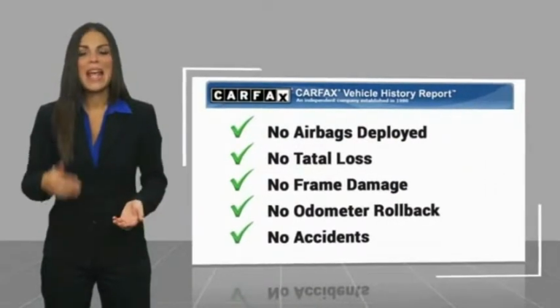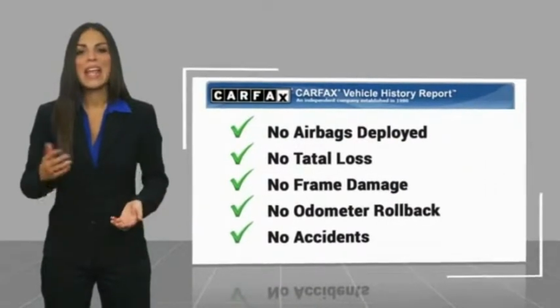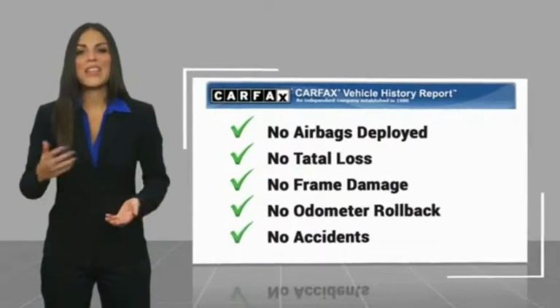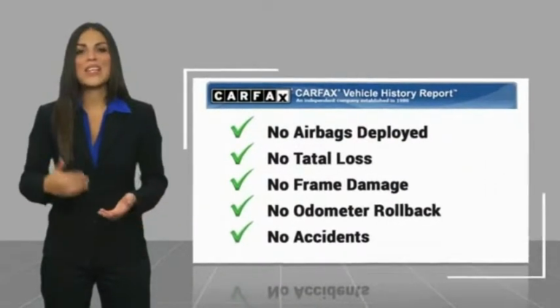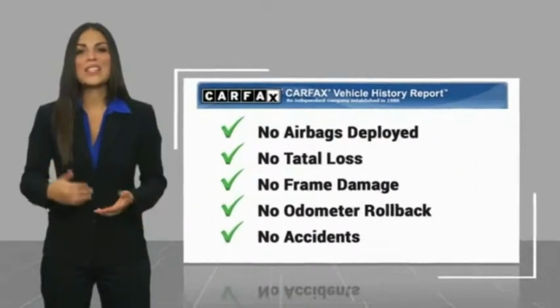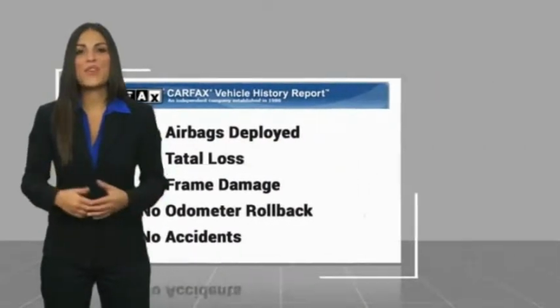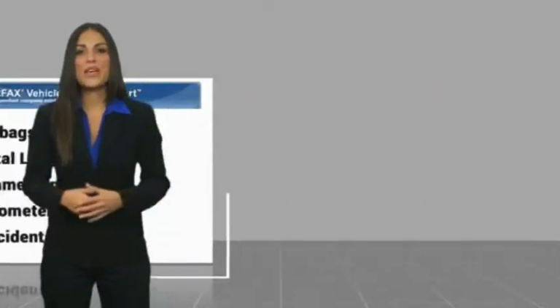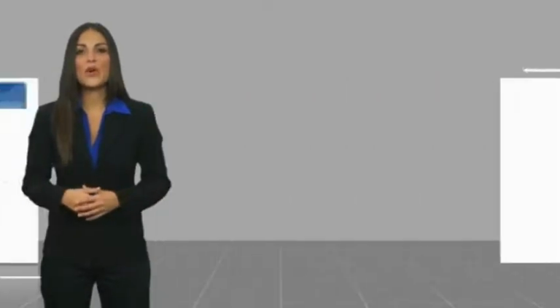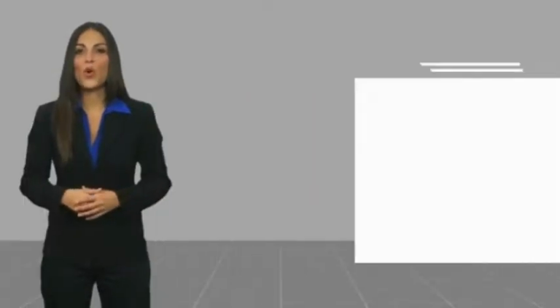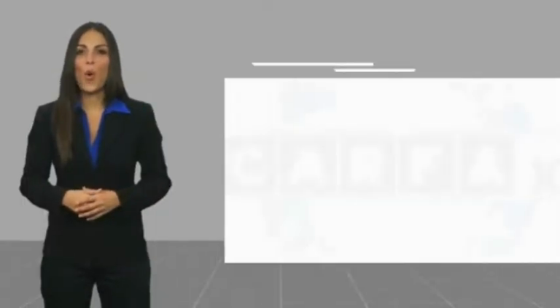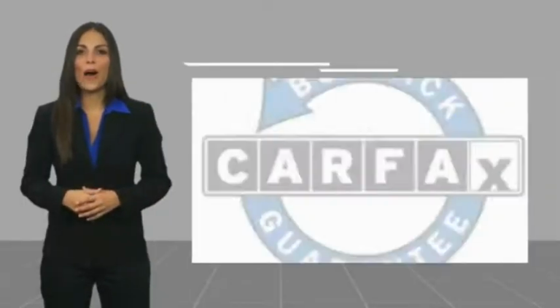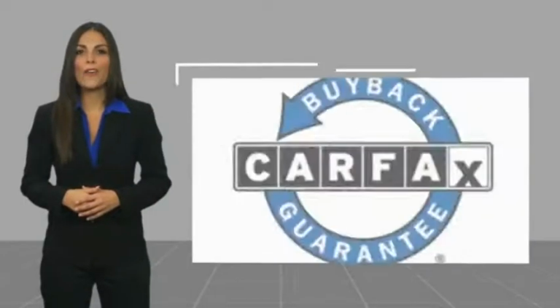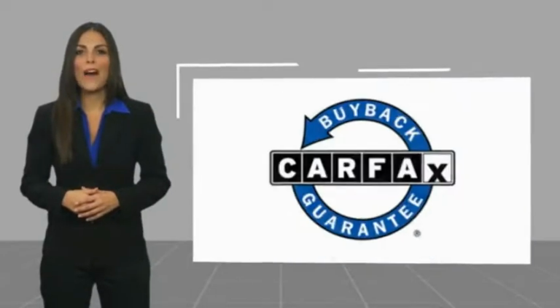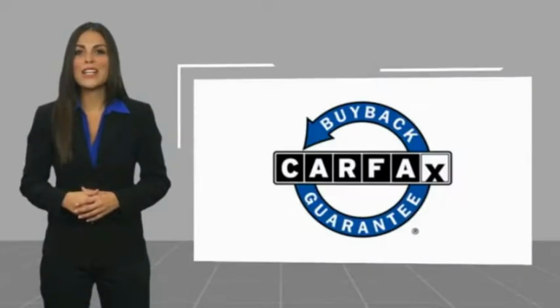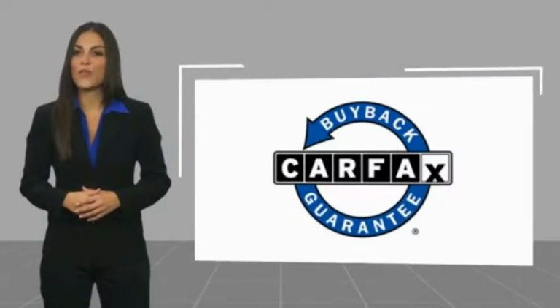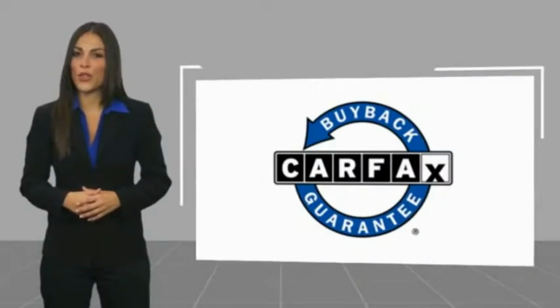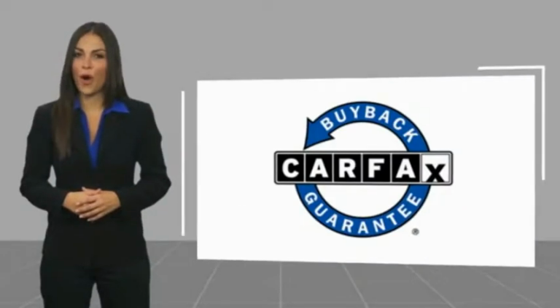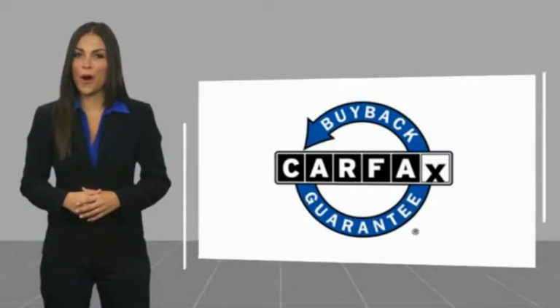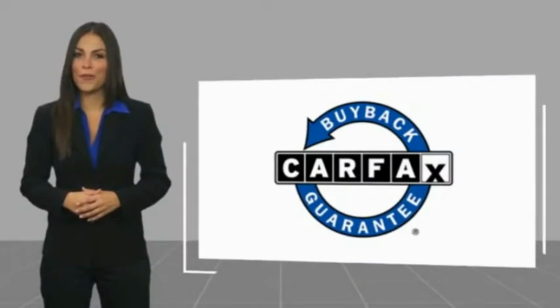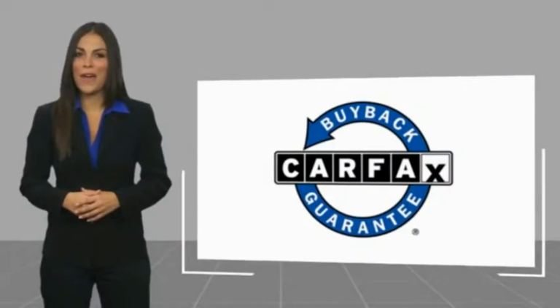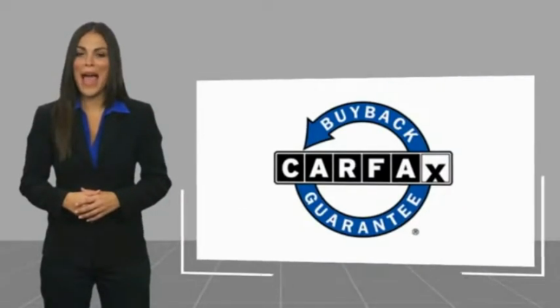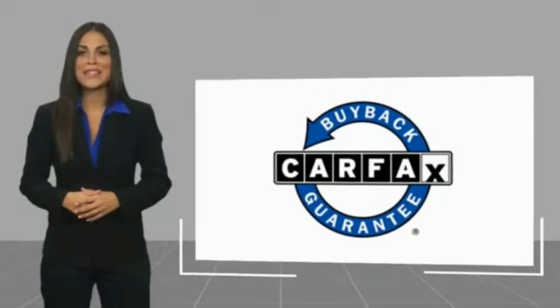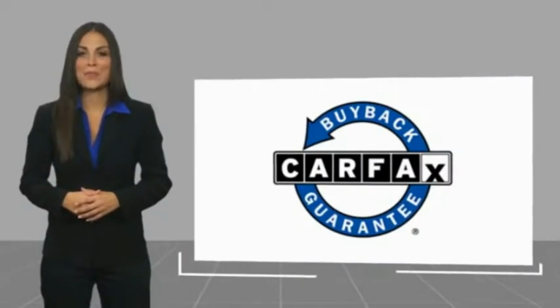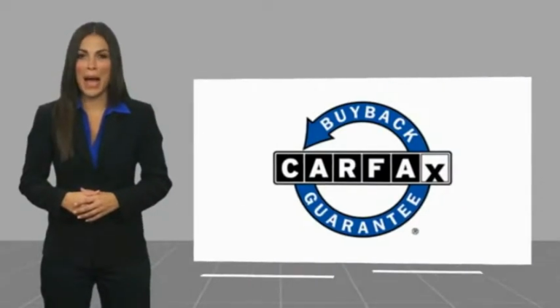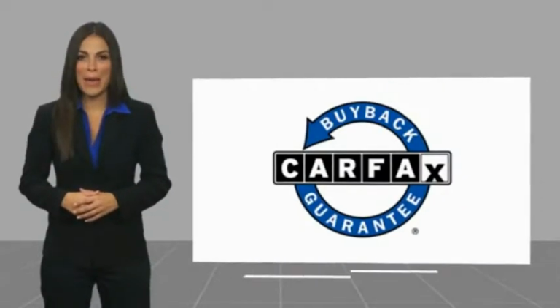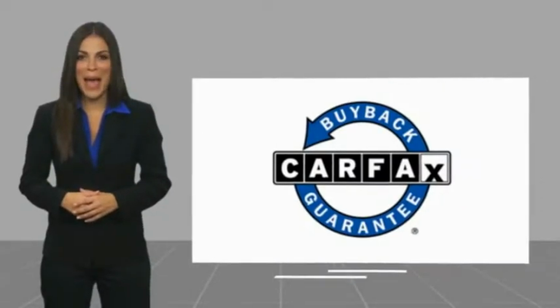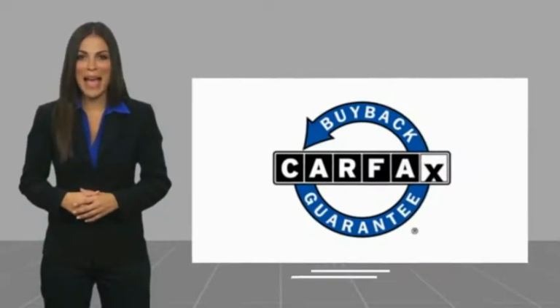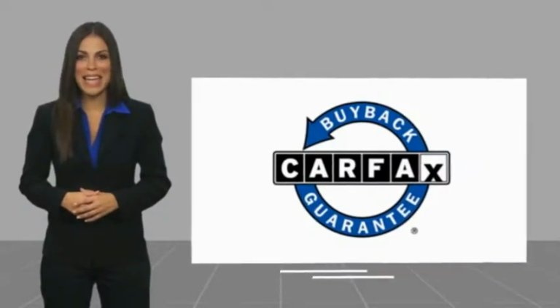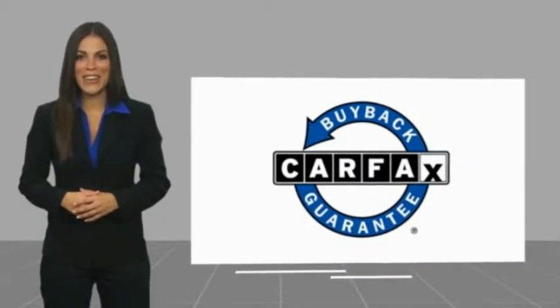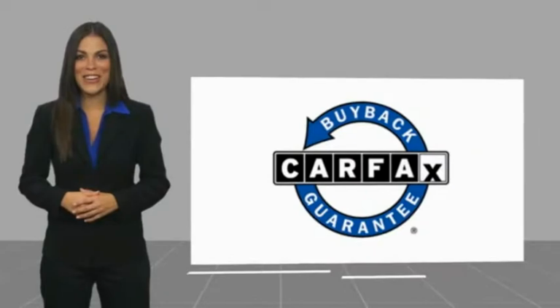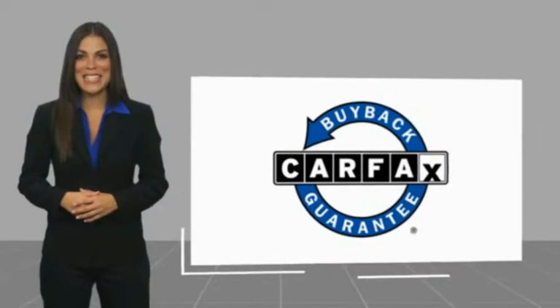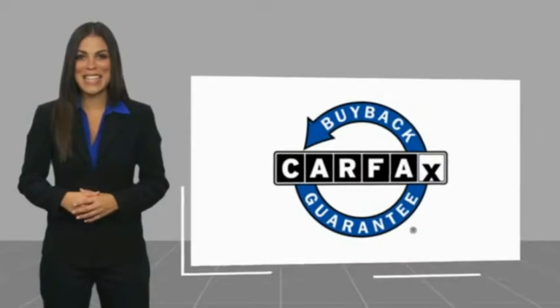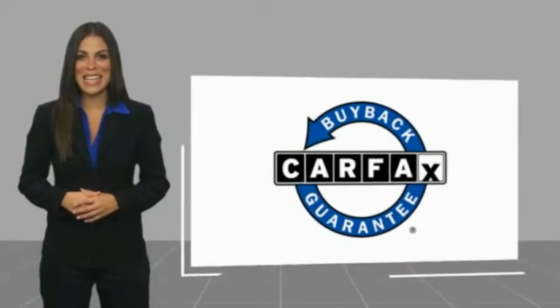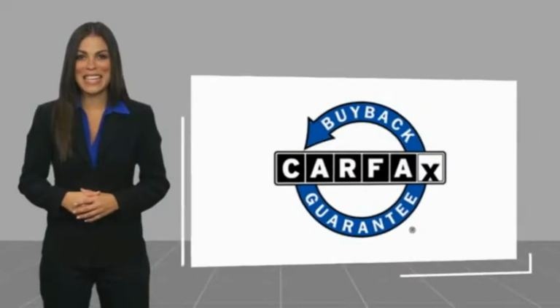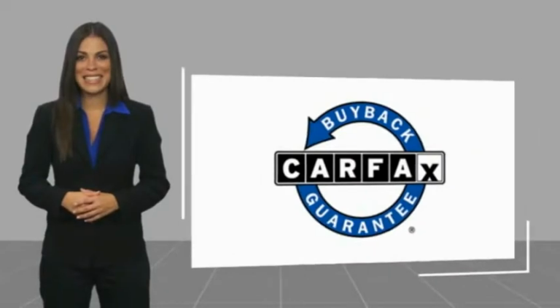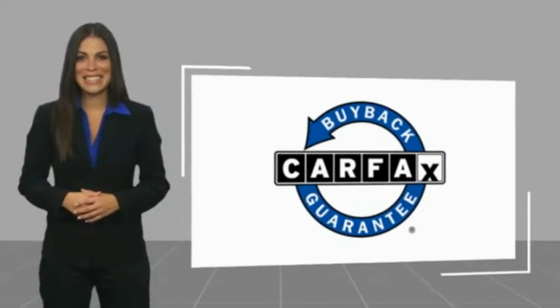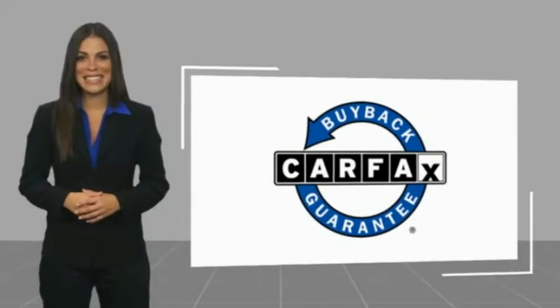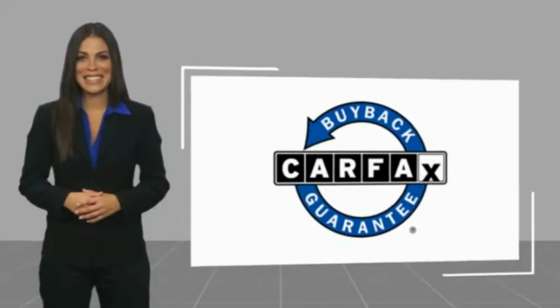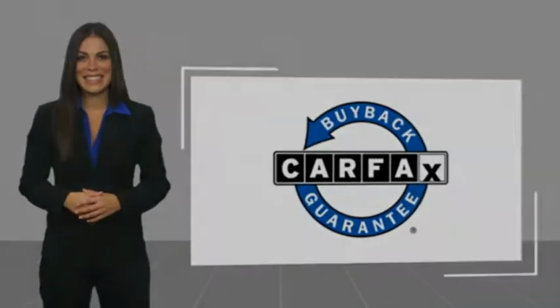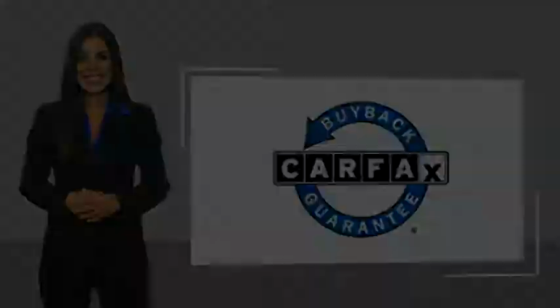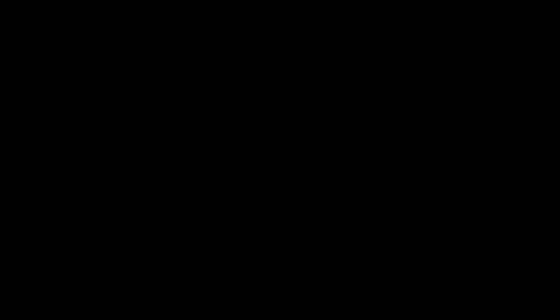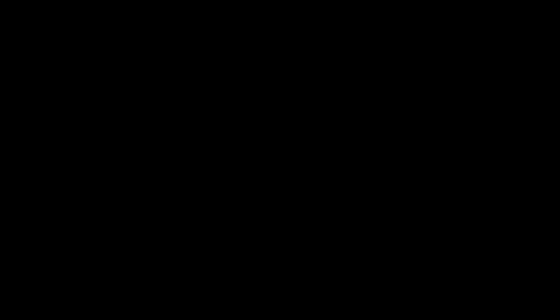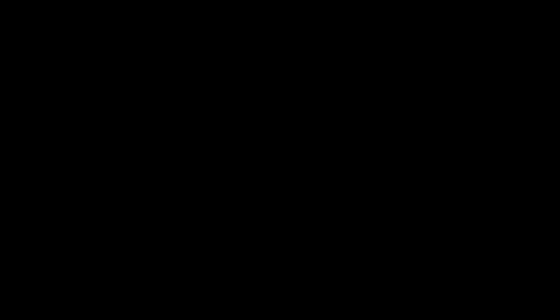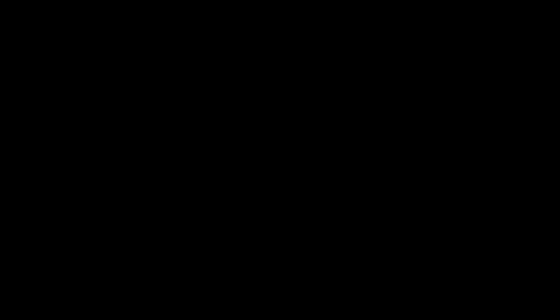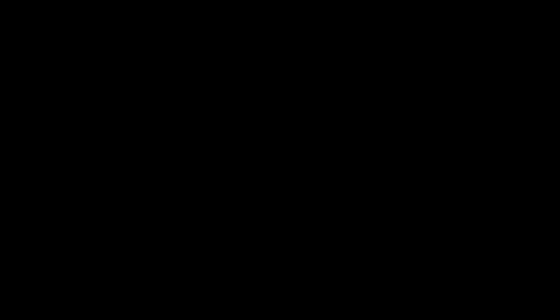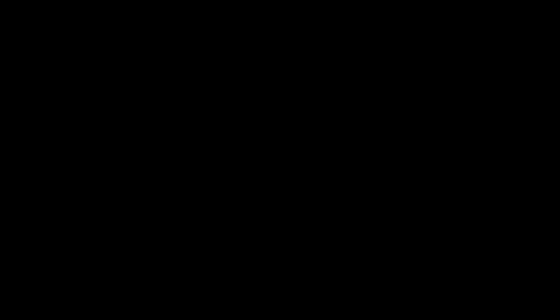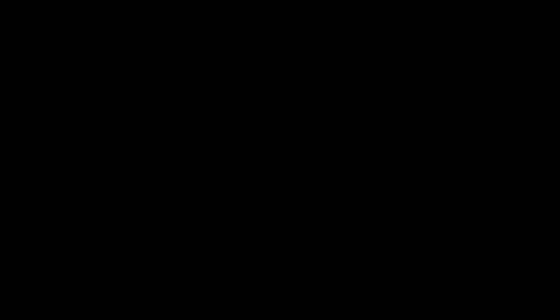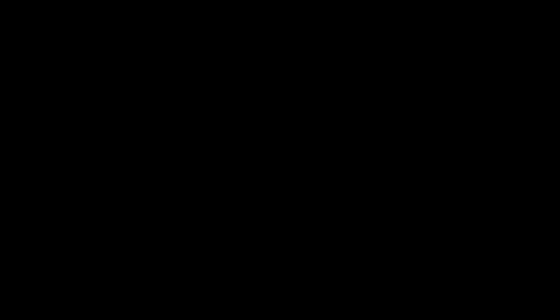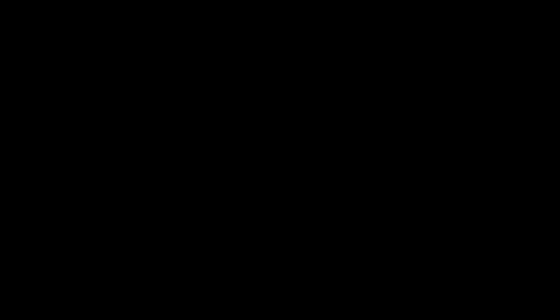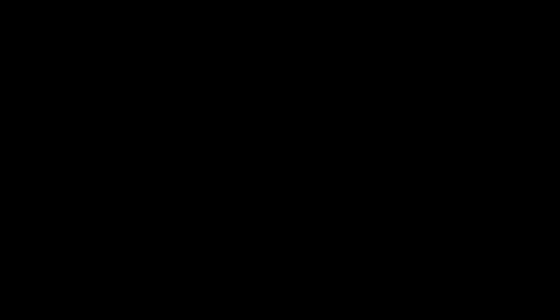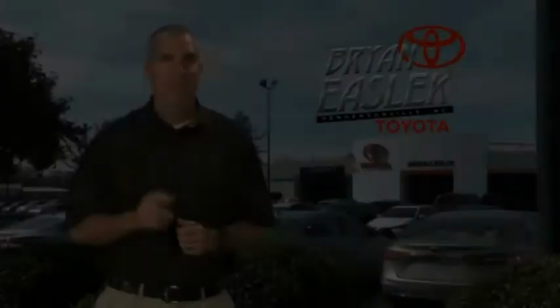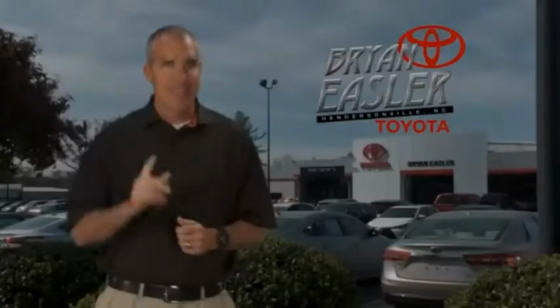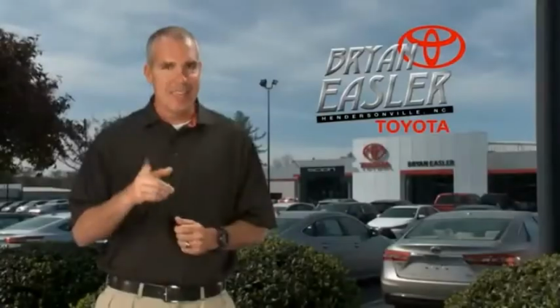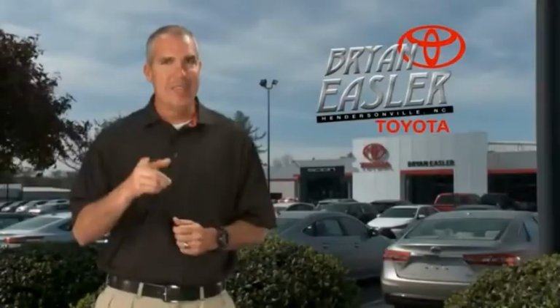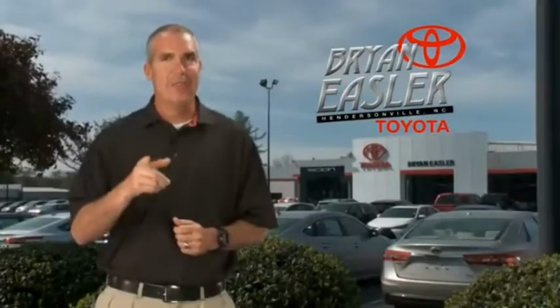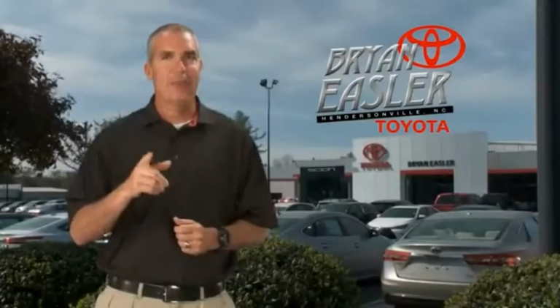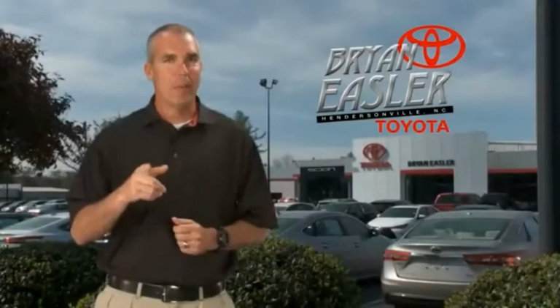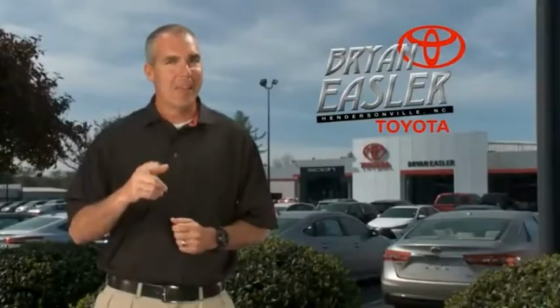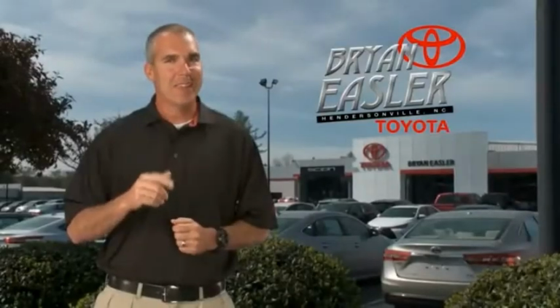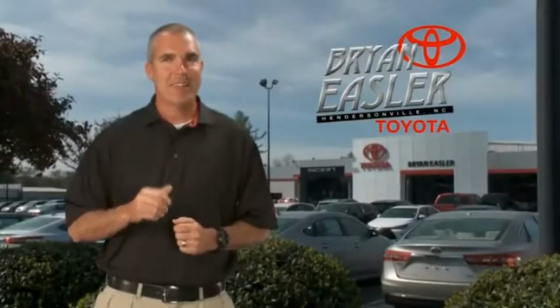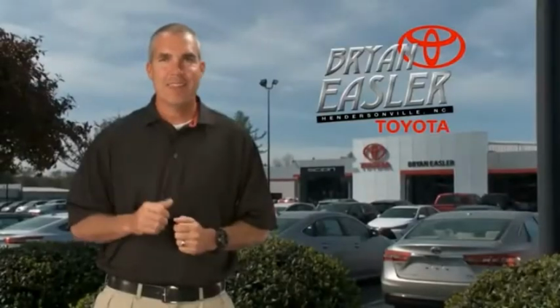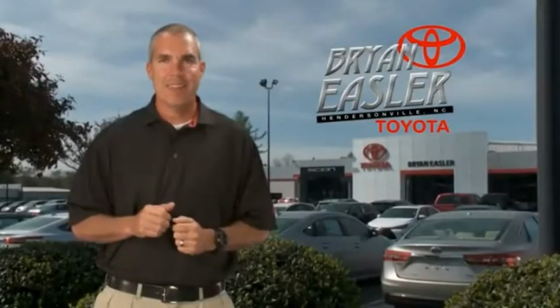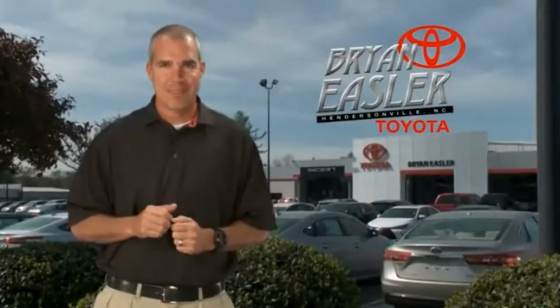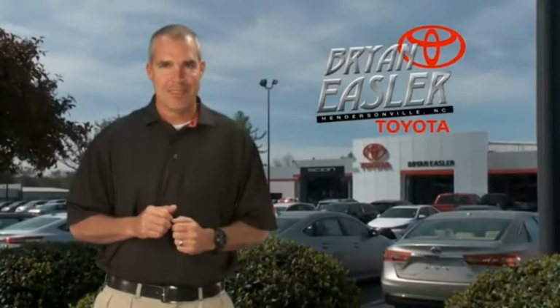This vehicle qualifies for the Carfax Buy Back Guarantee. Easler makes it easy.